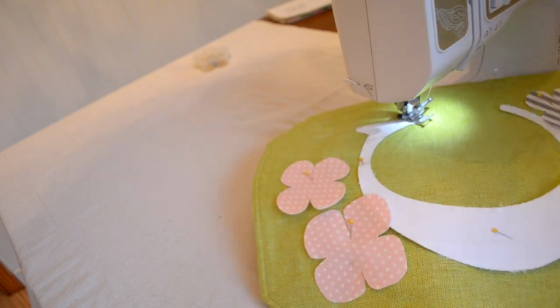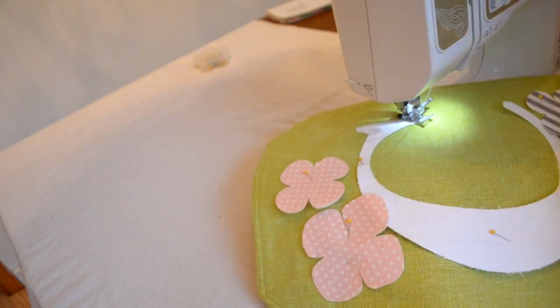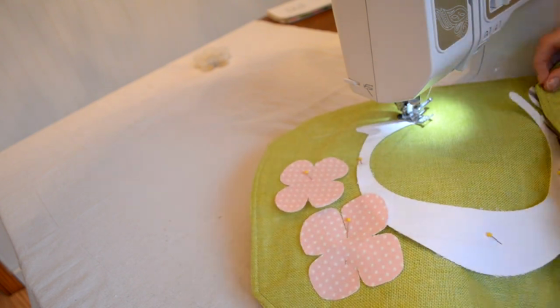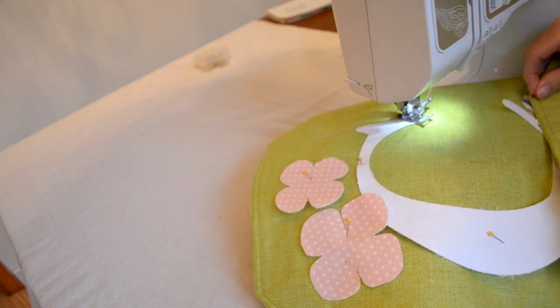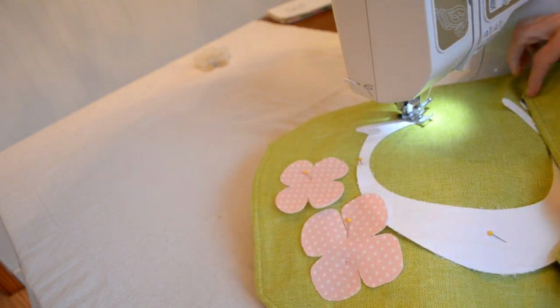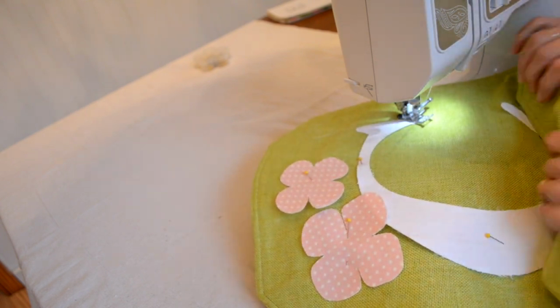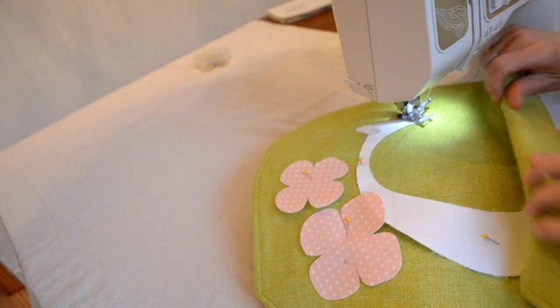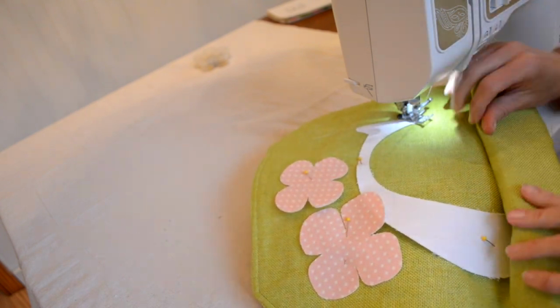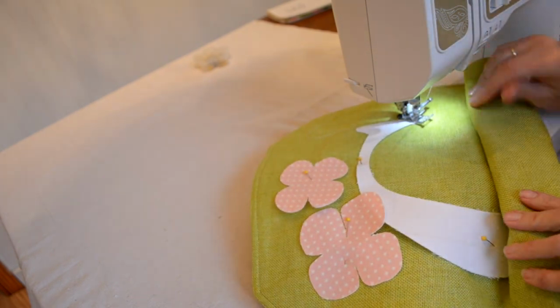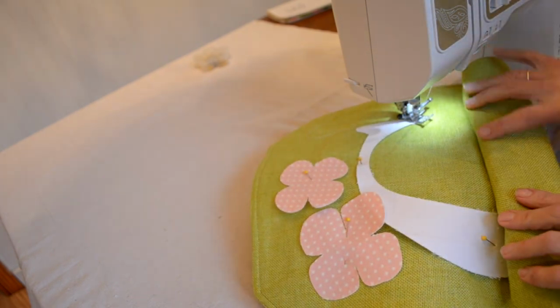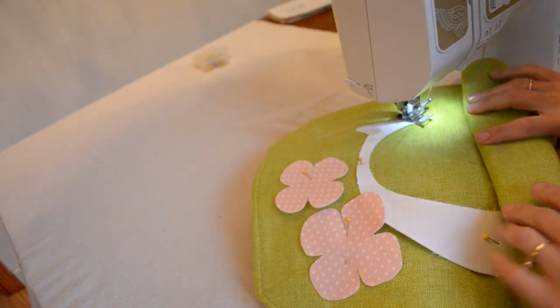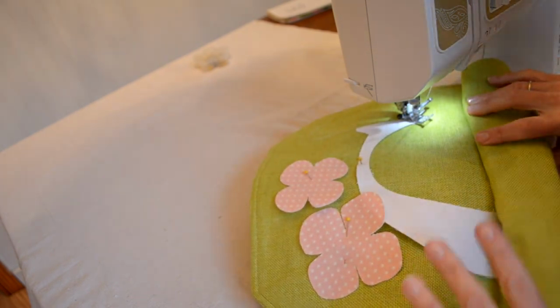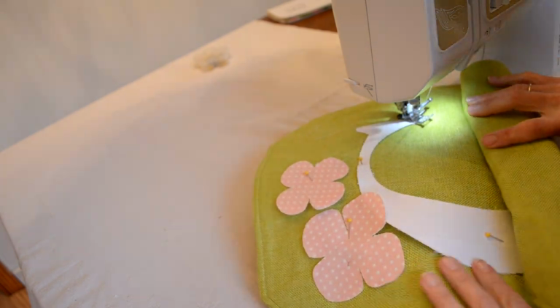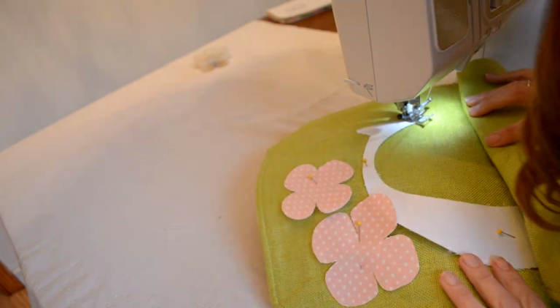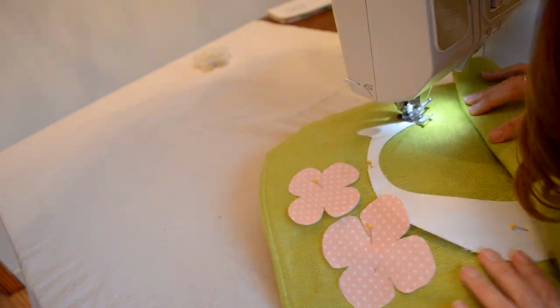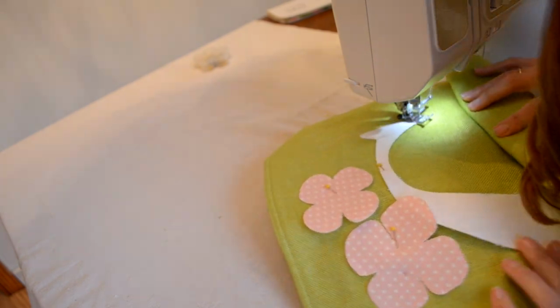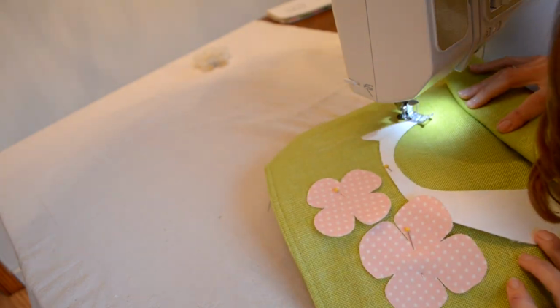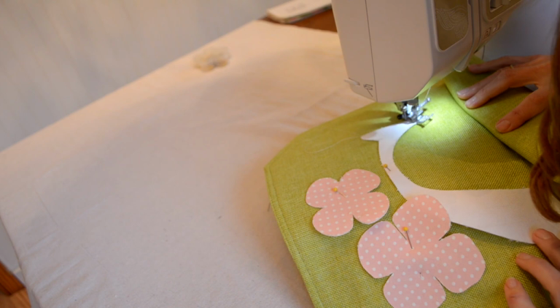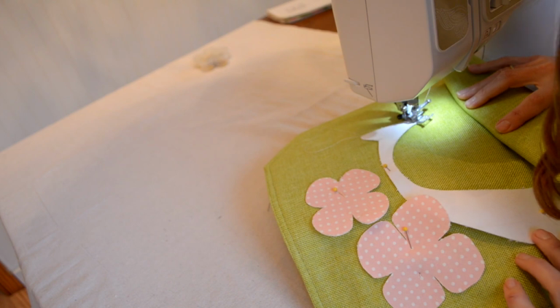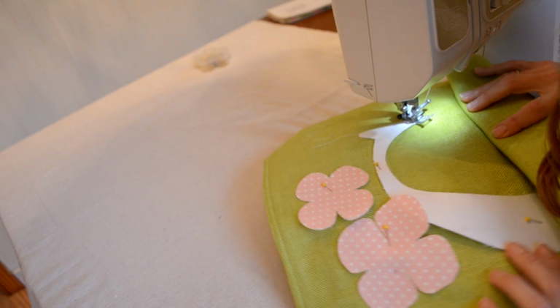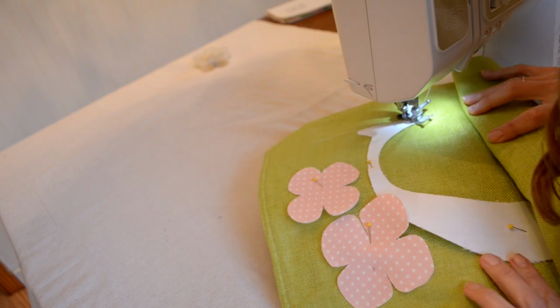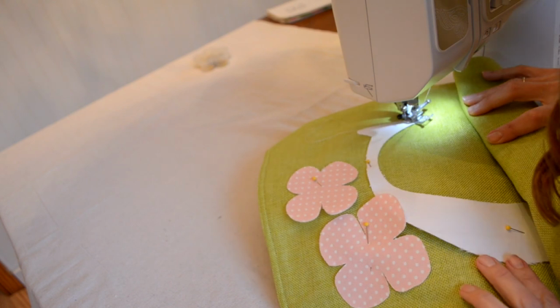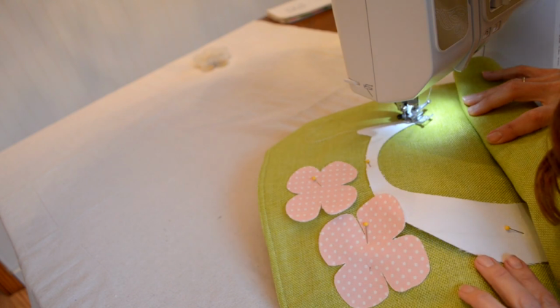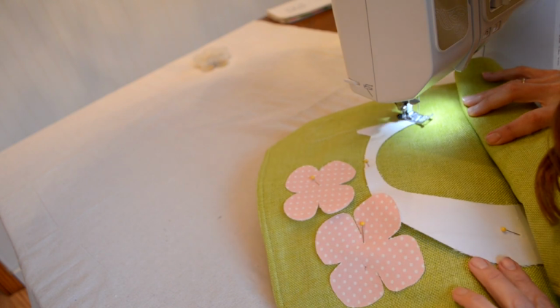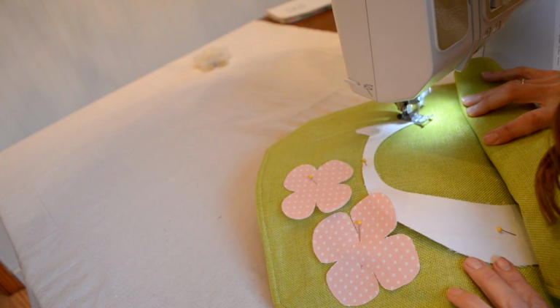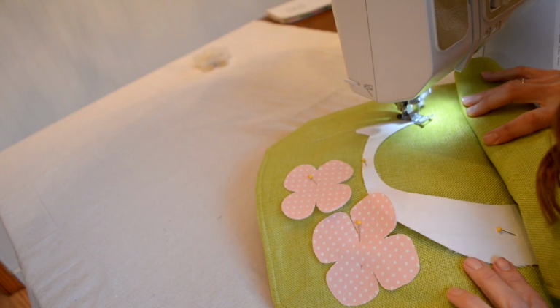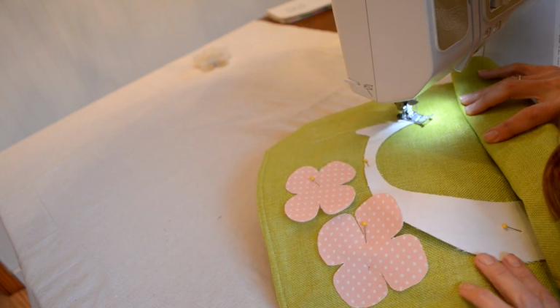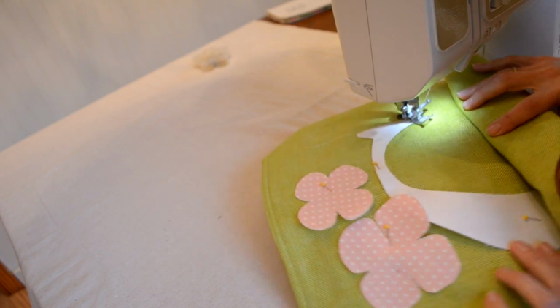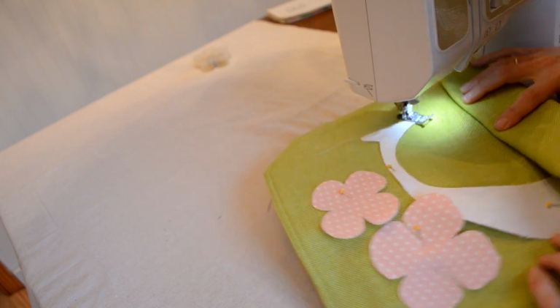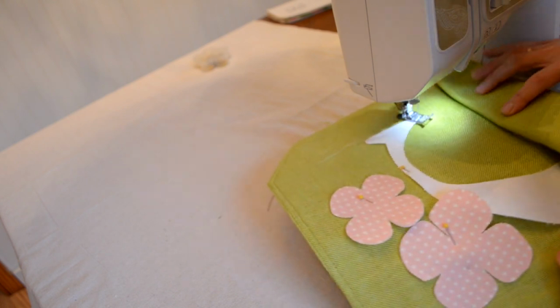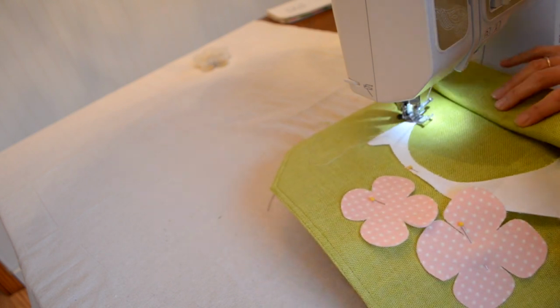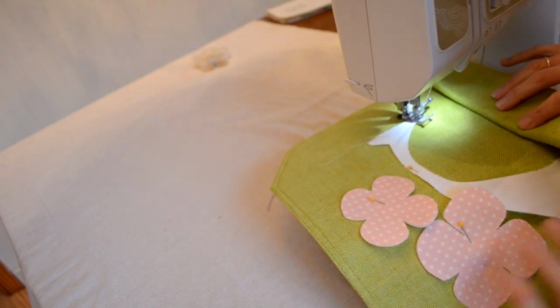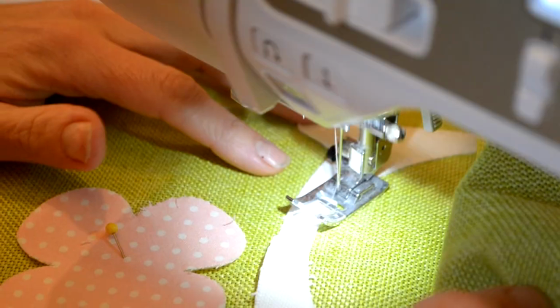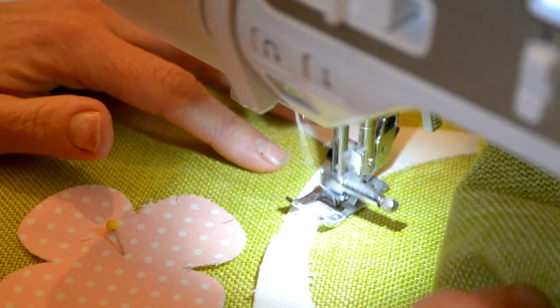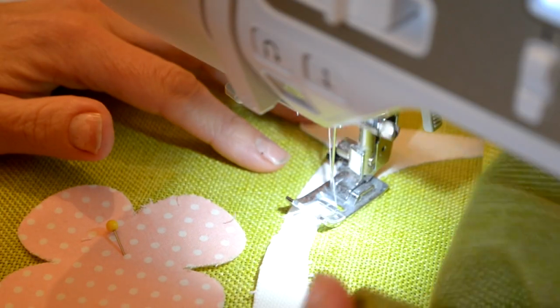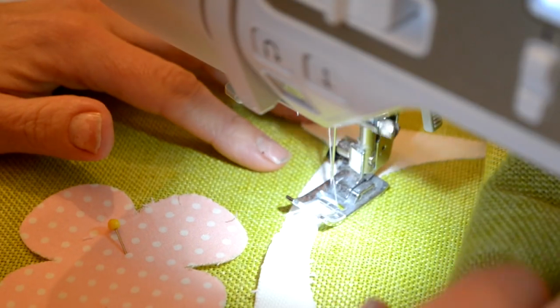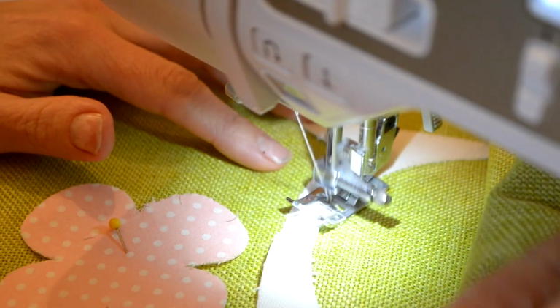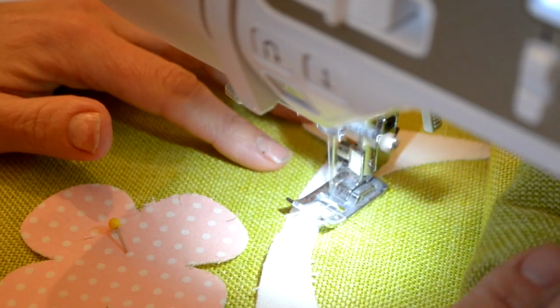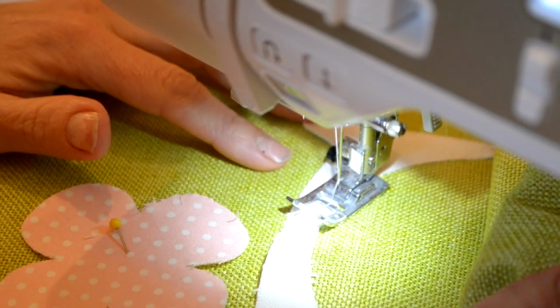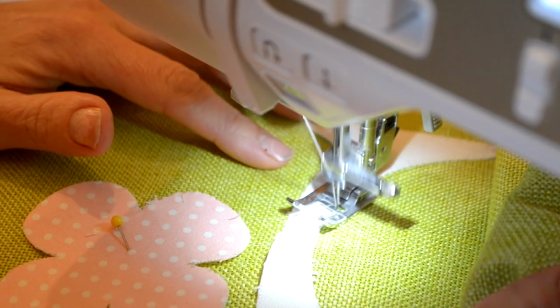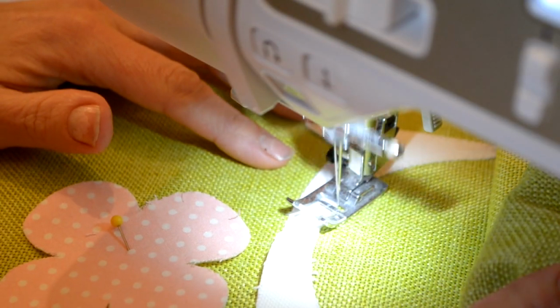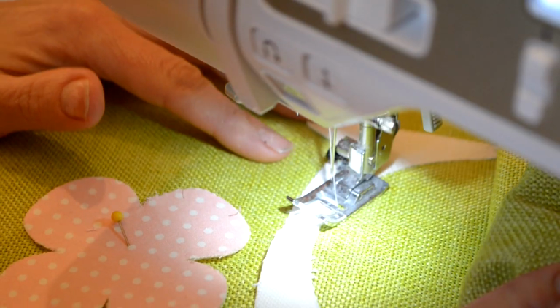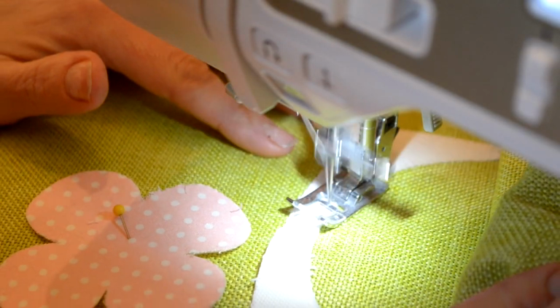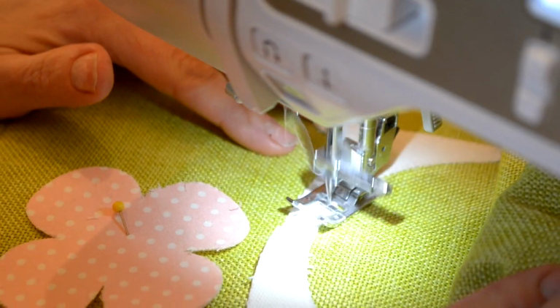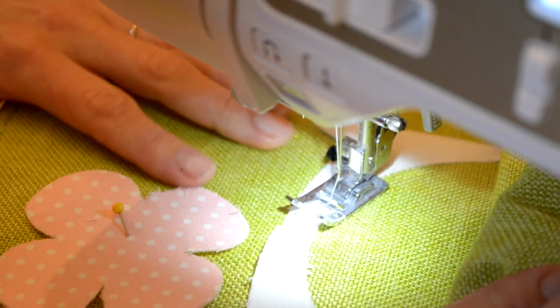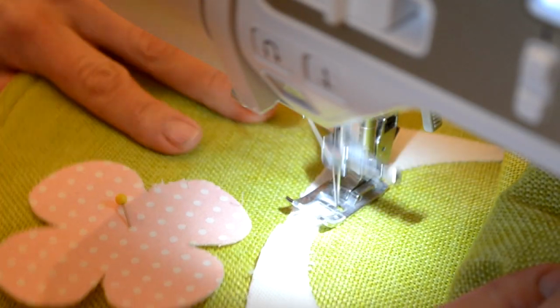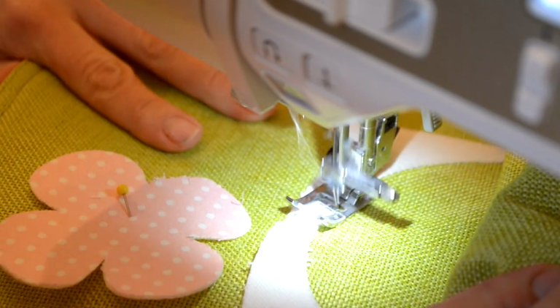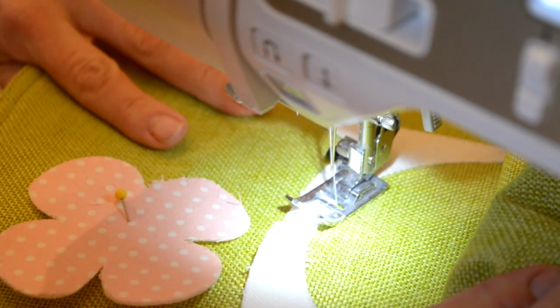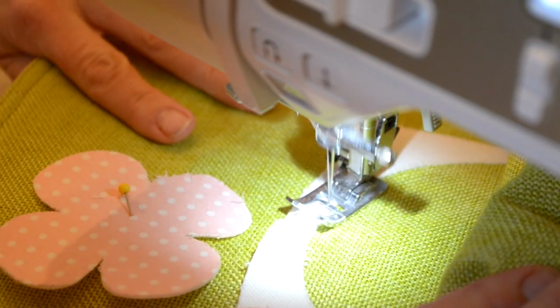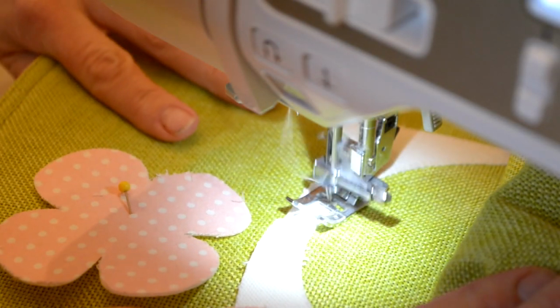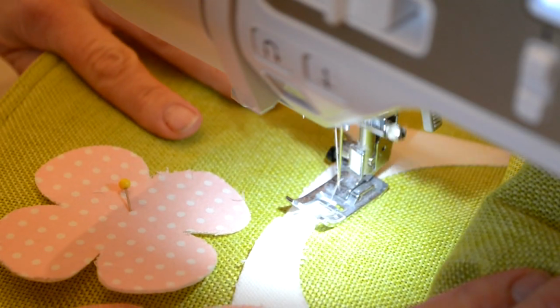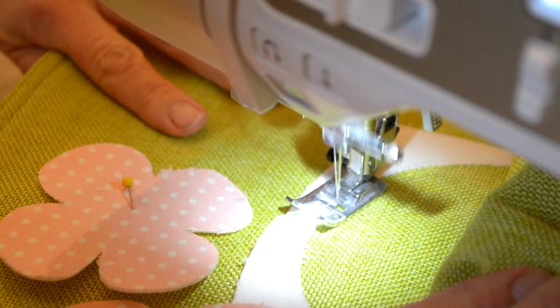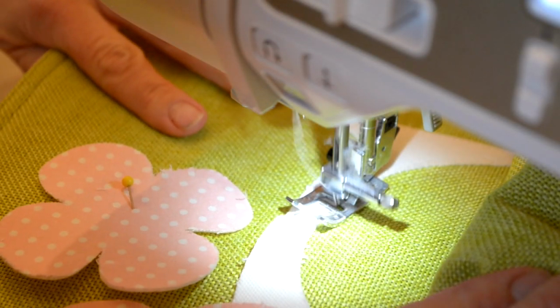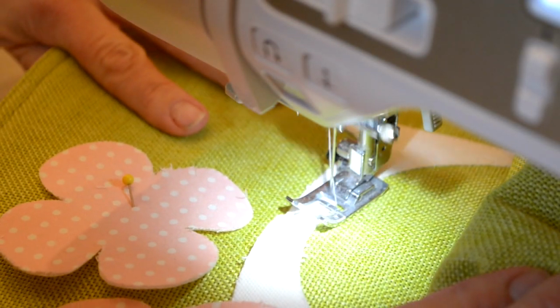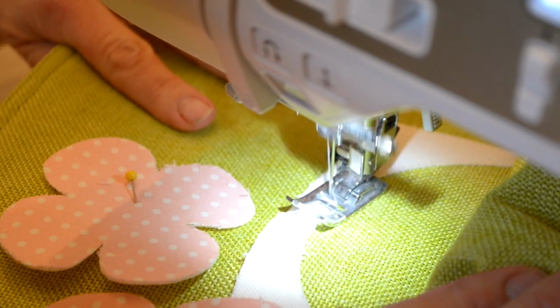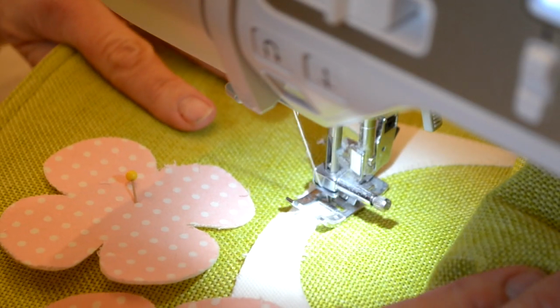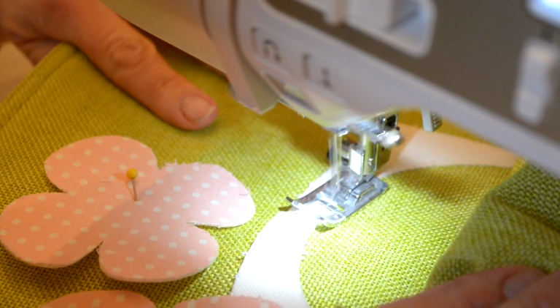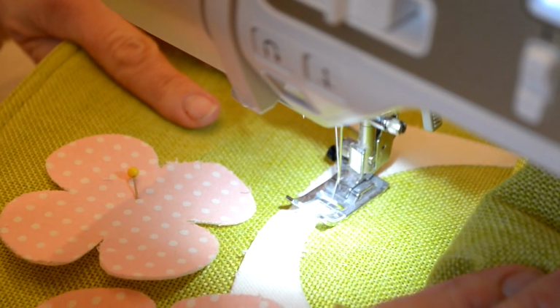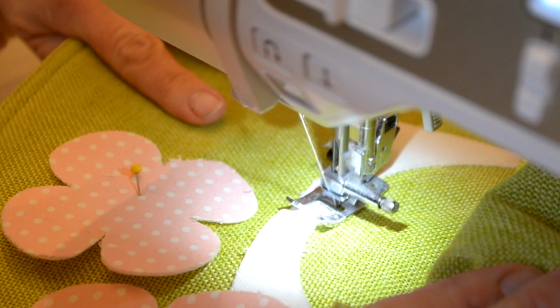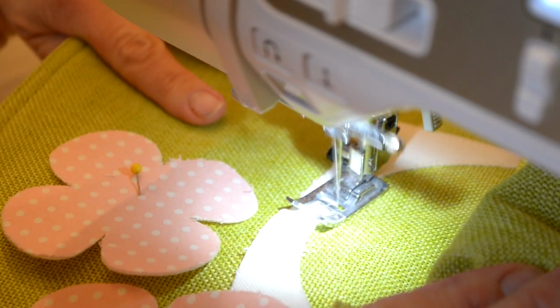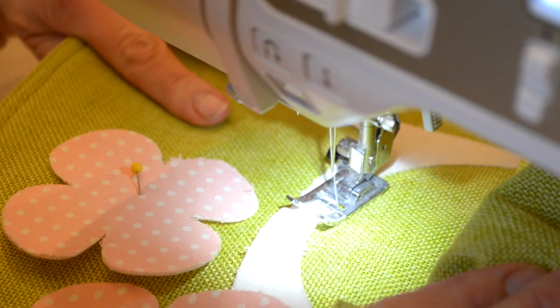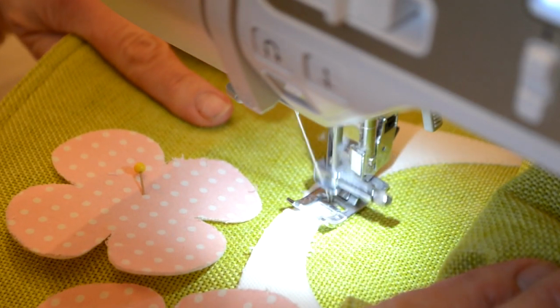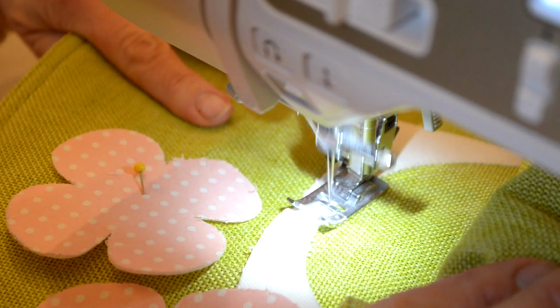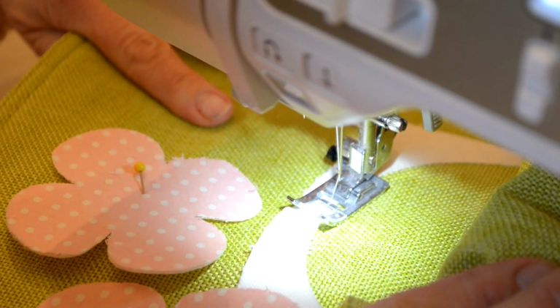I did have to roll up my mat a little bit, but for small projects like this, that worked fine.